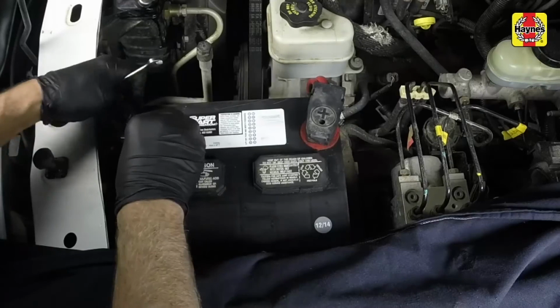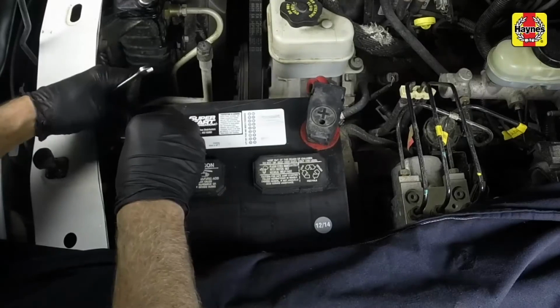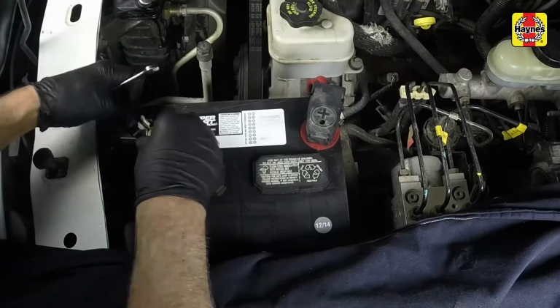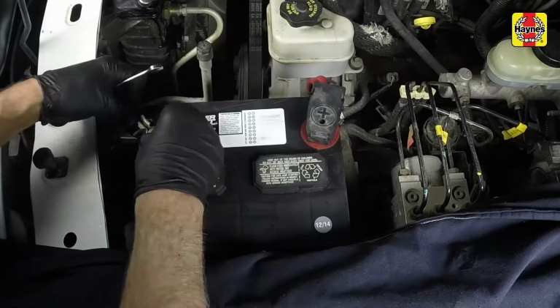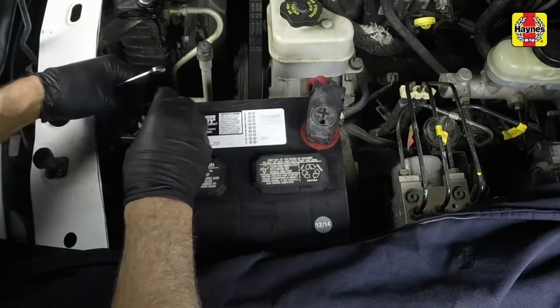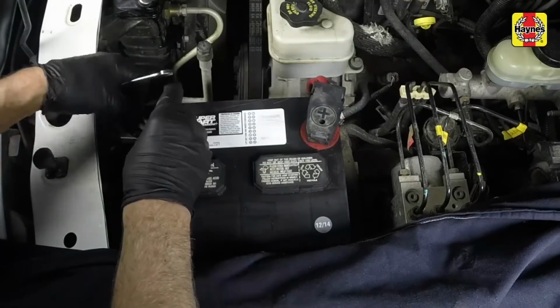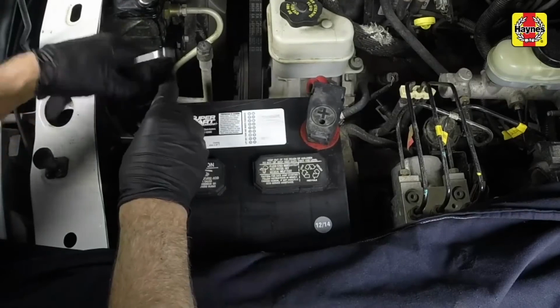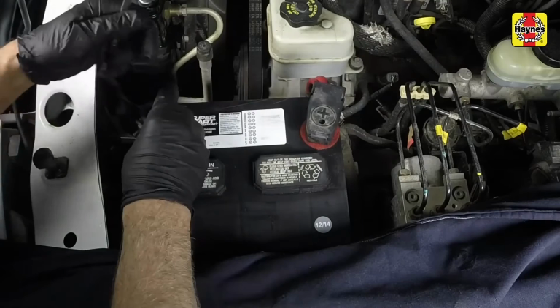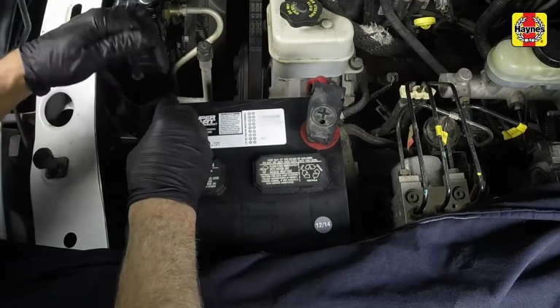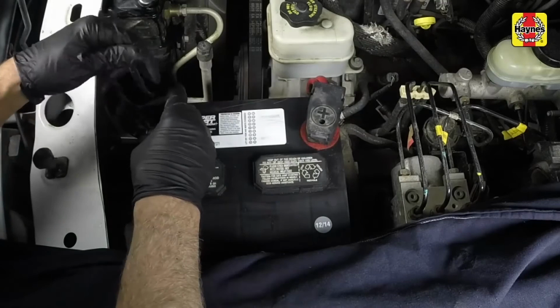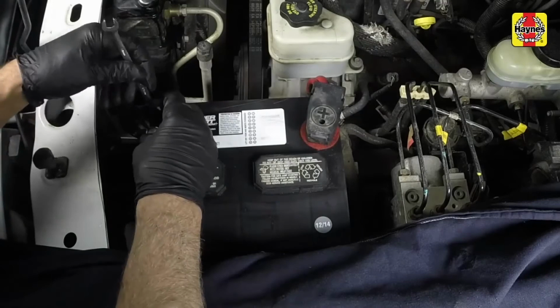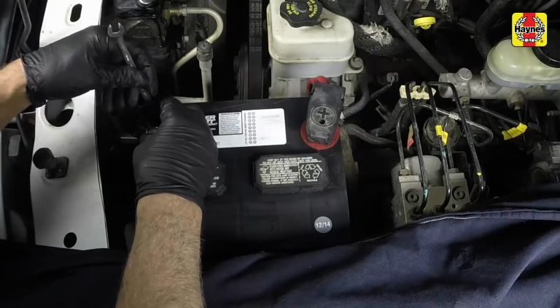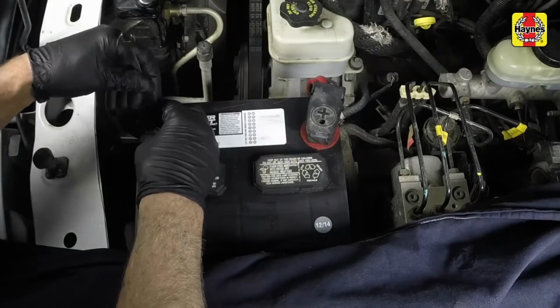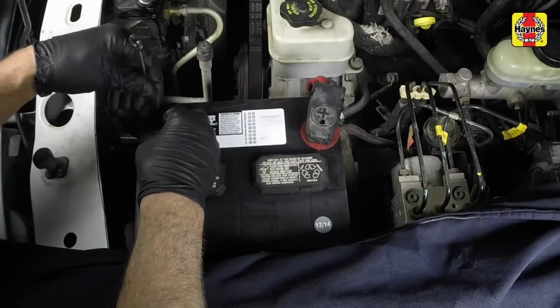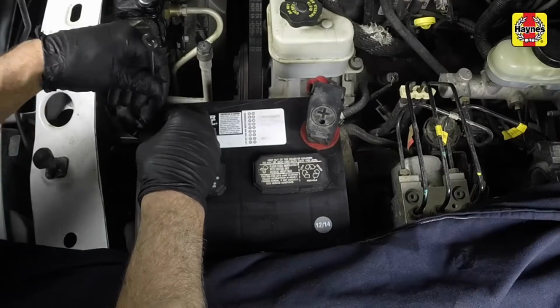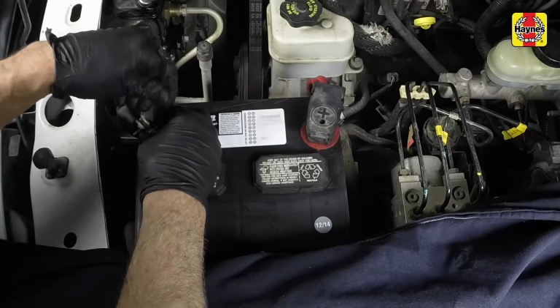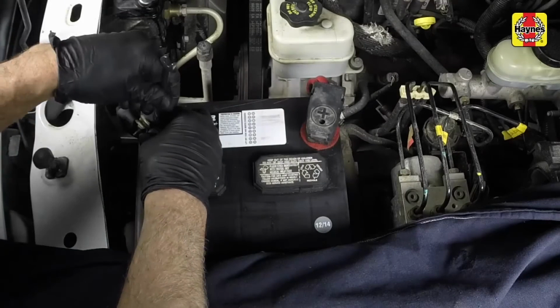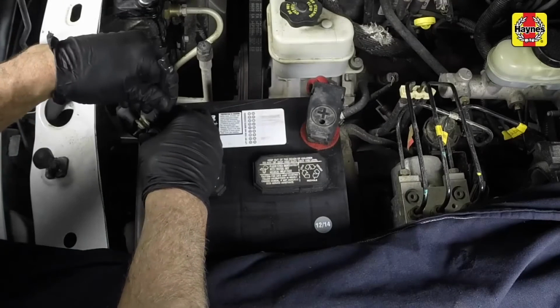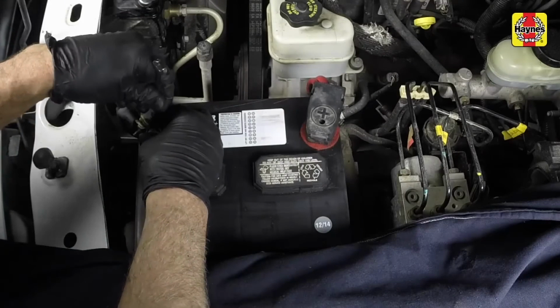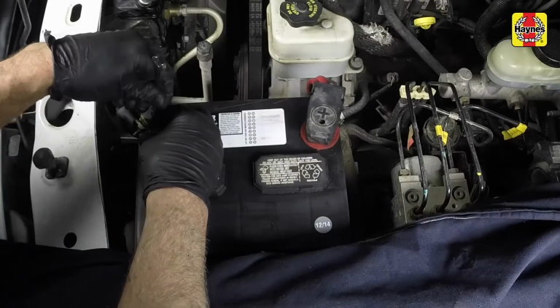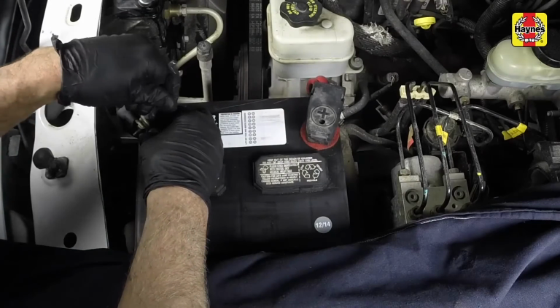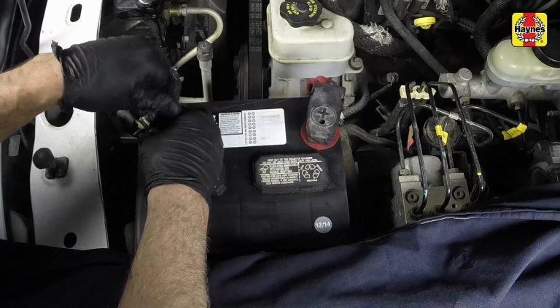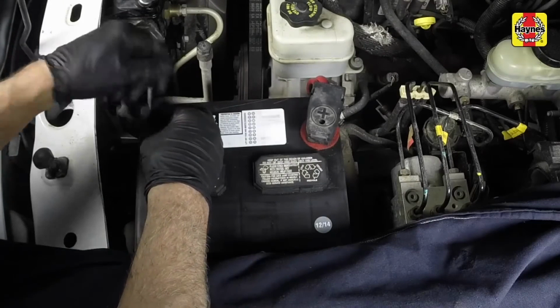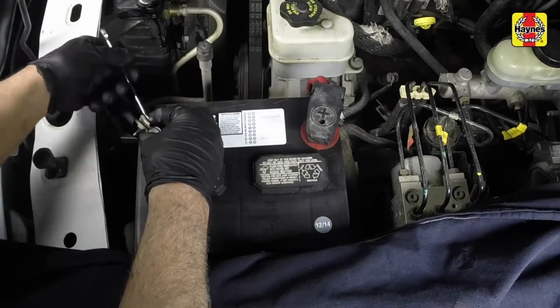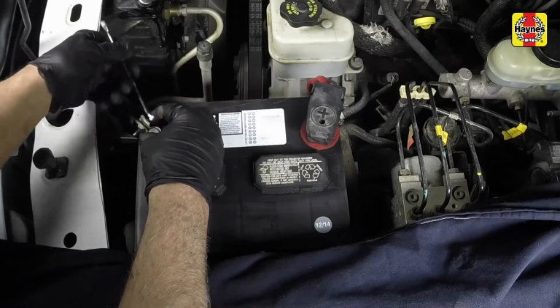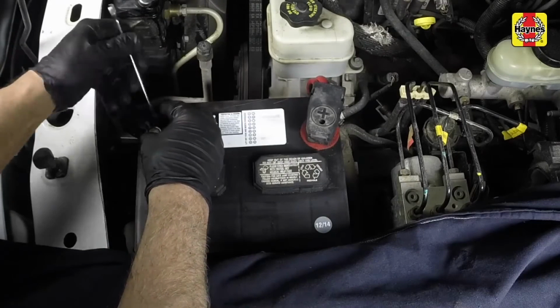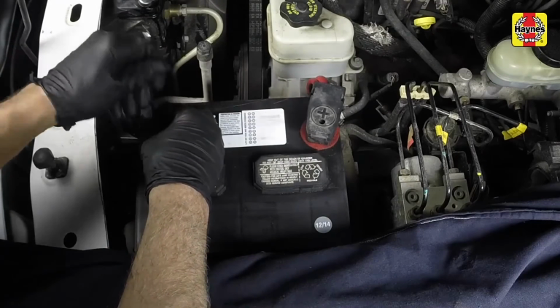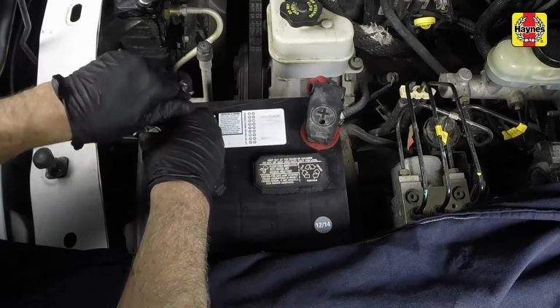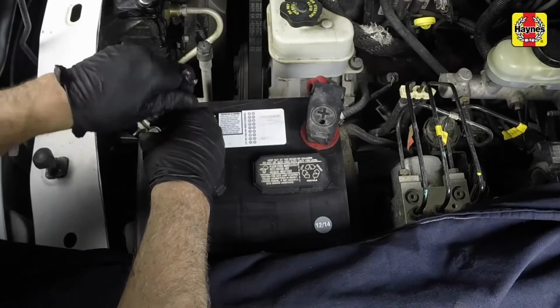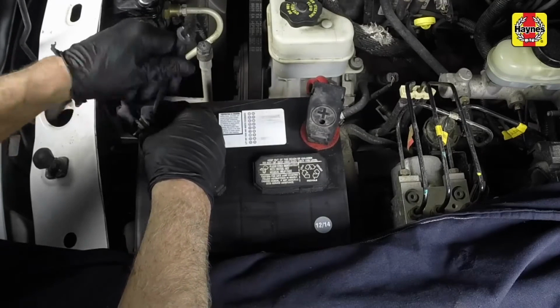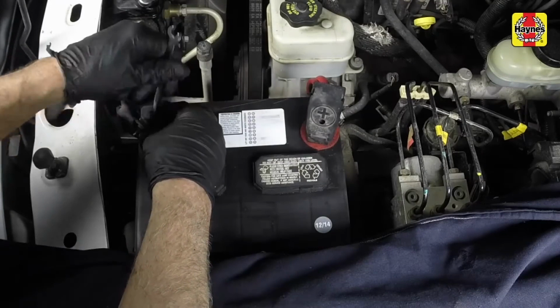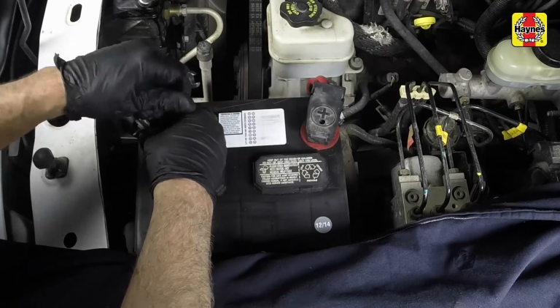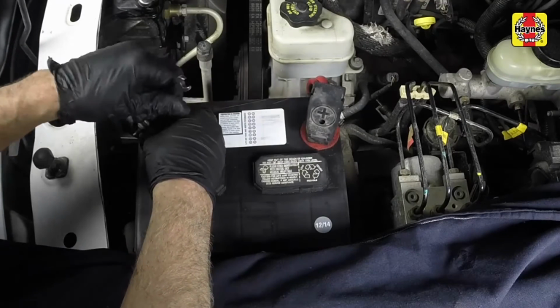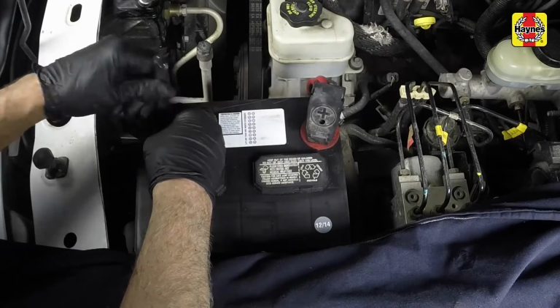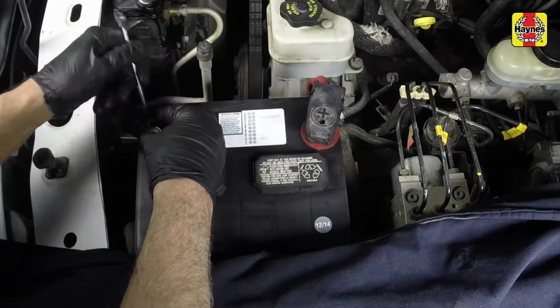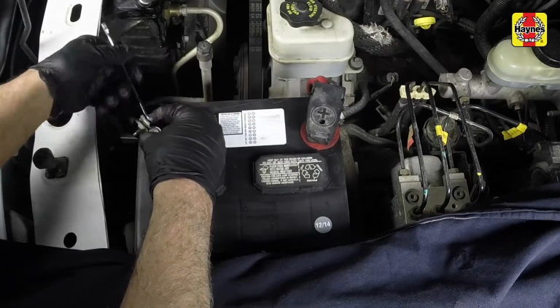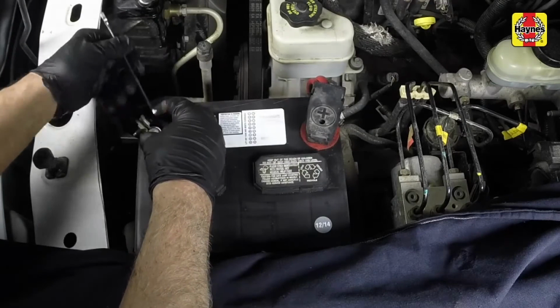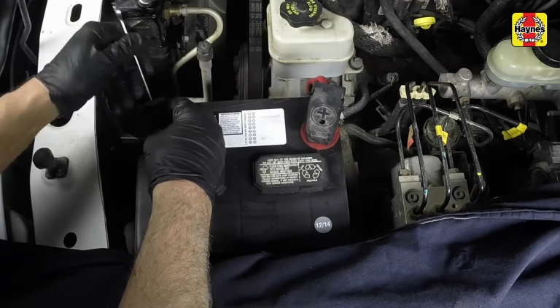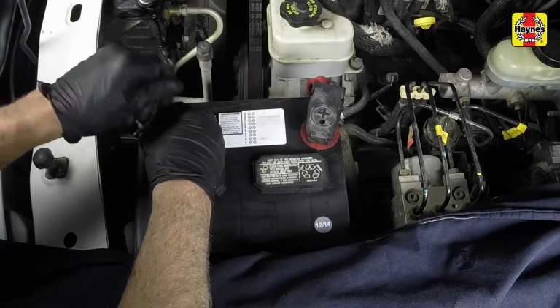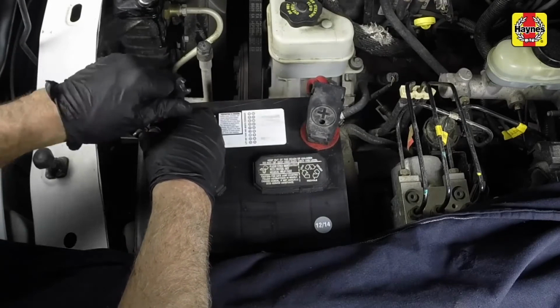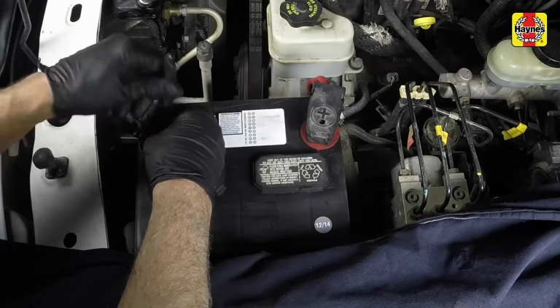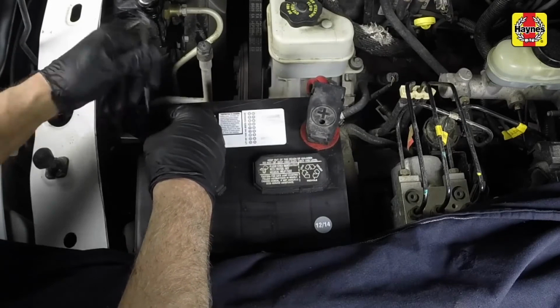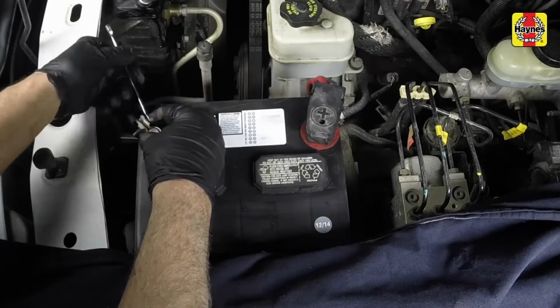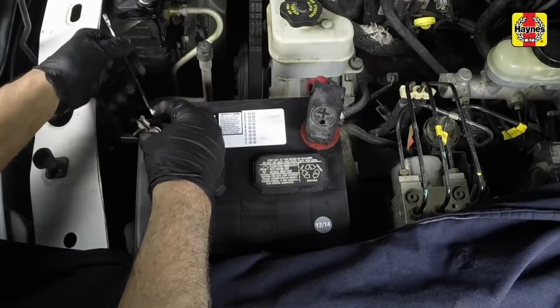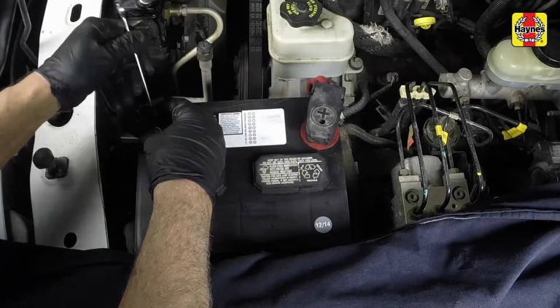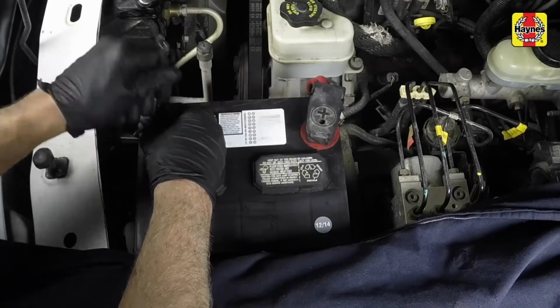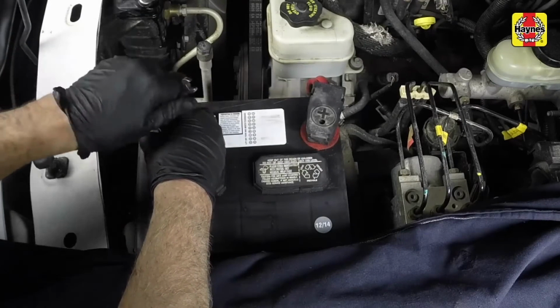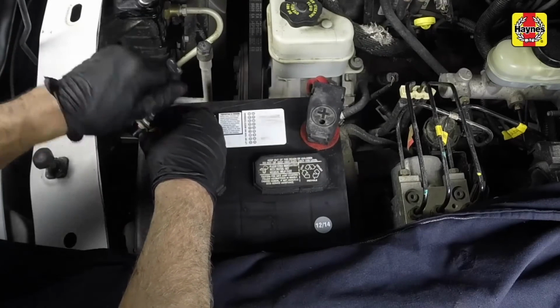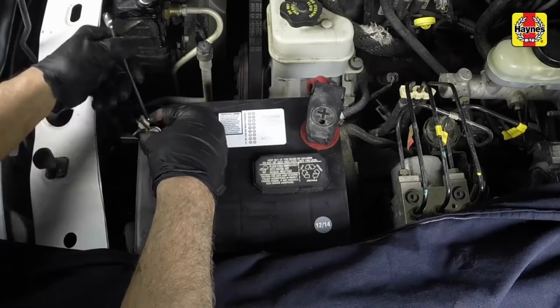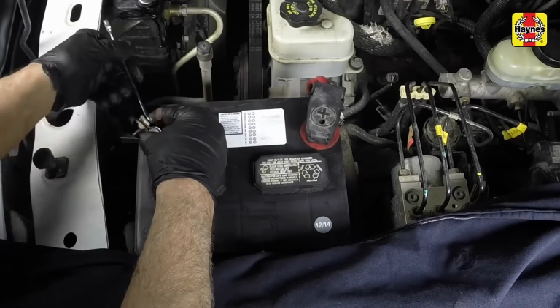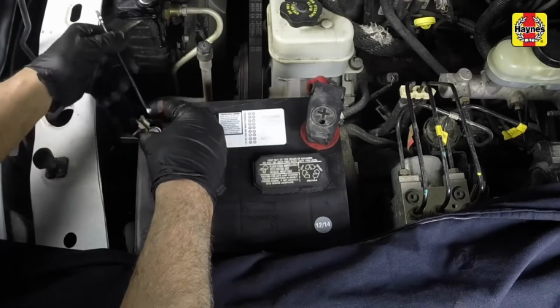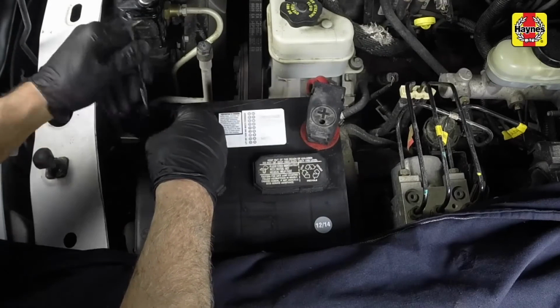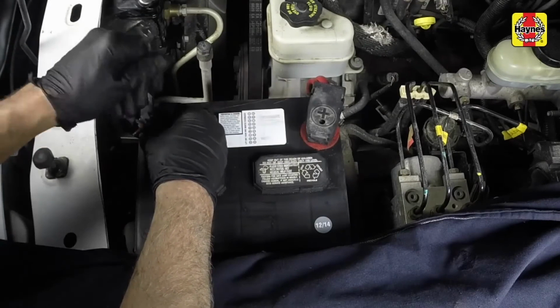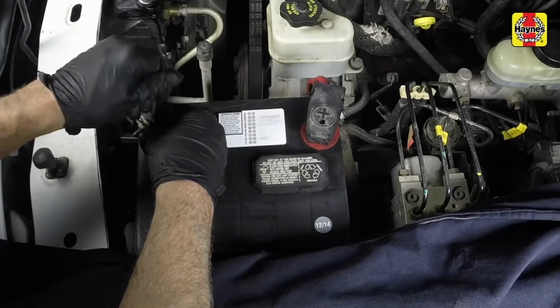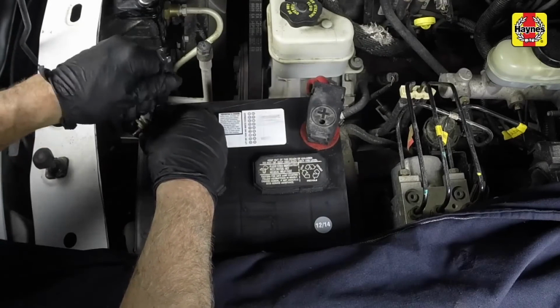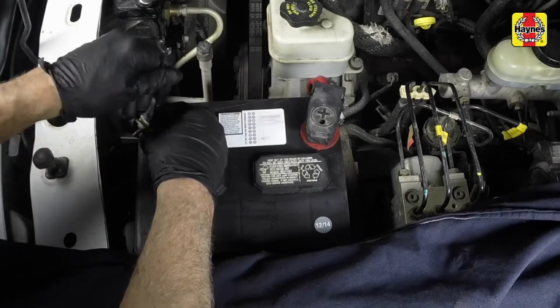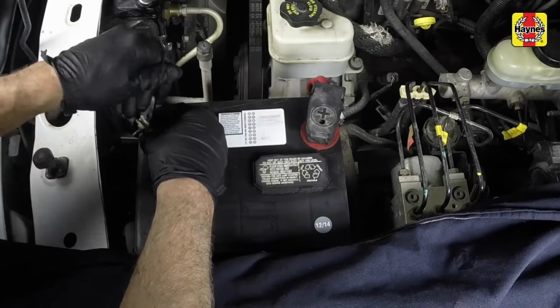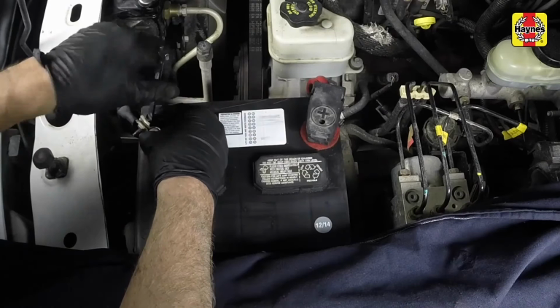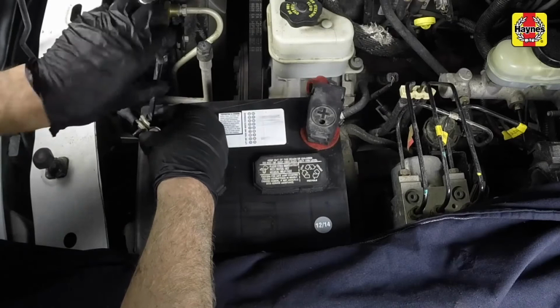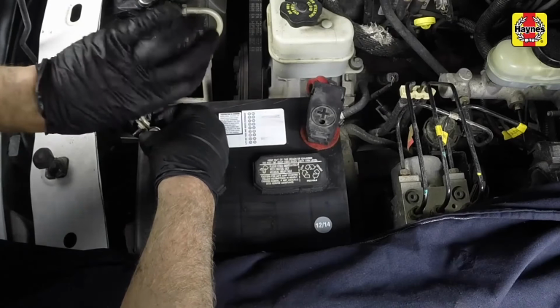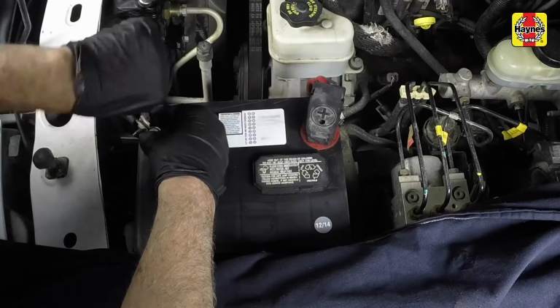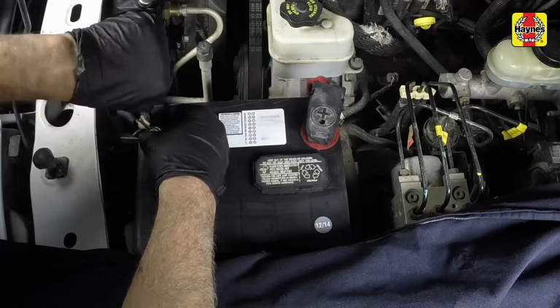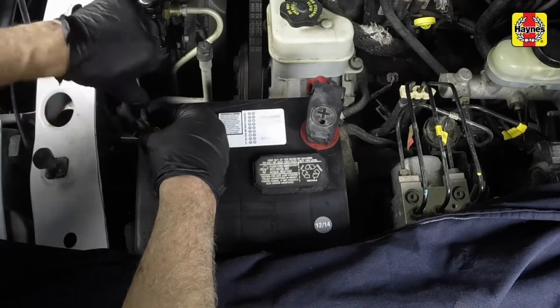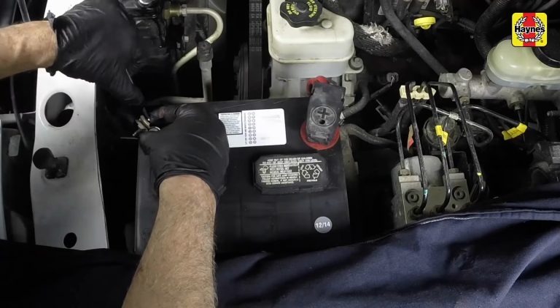Connect the negative battery cable to the terminal and tighten the cable clamp nut securely.